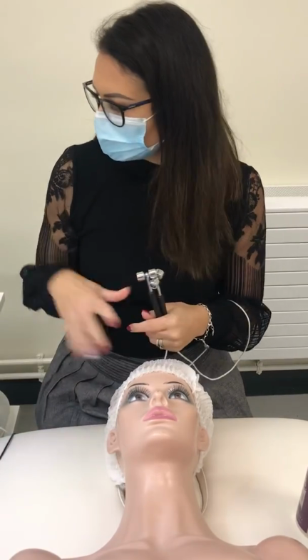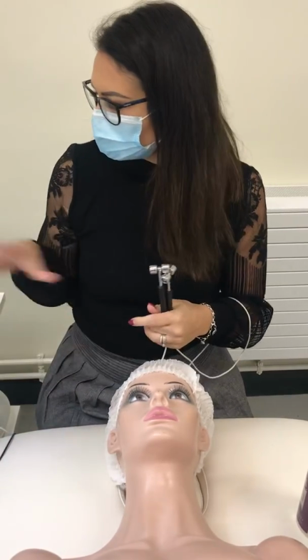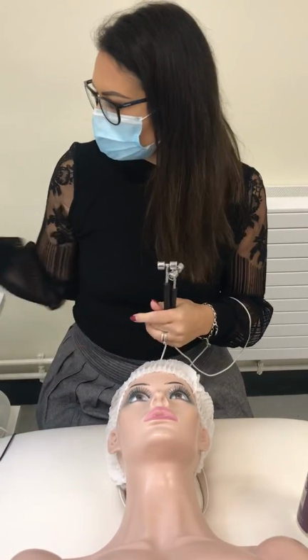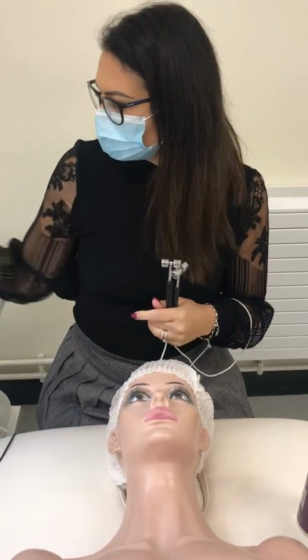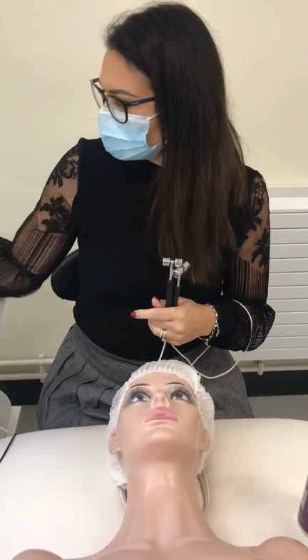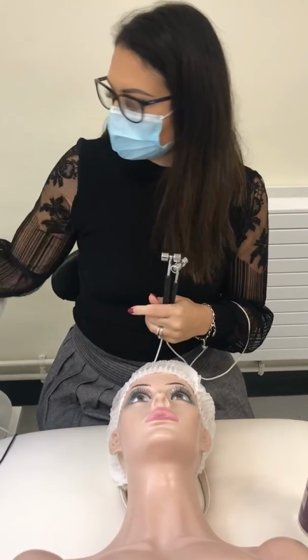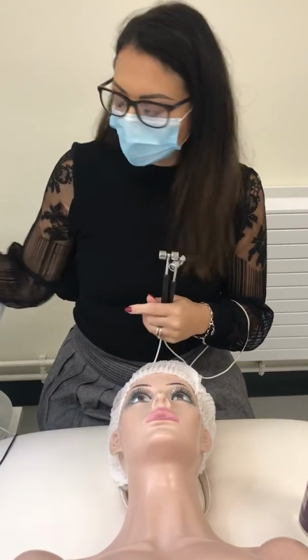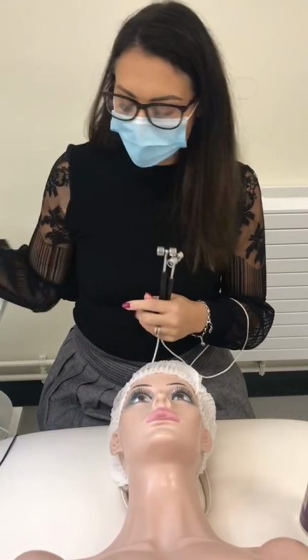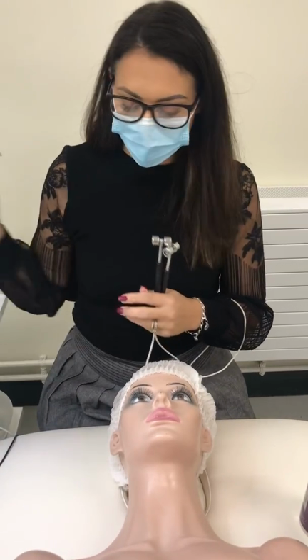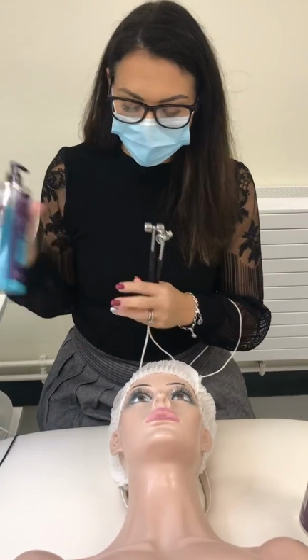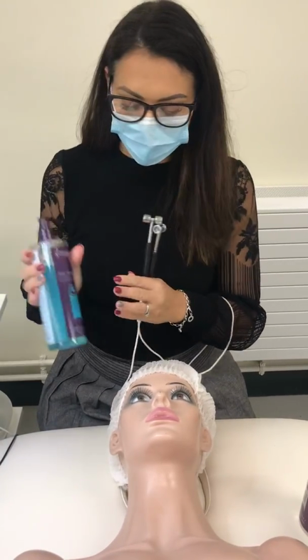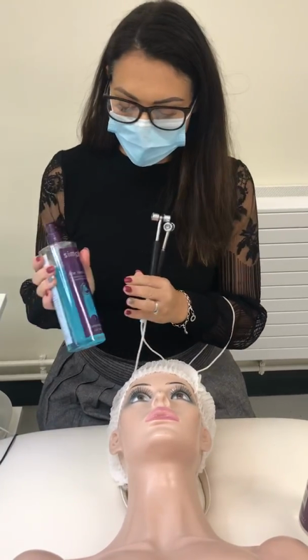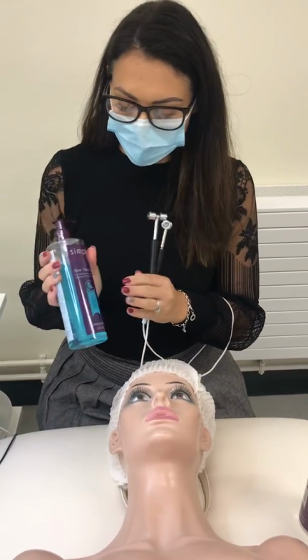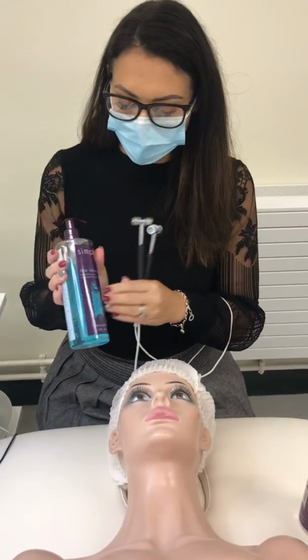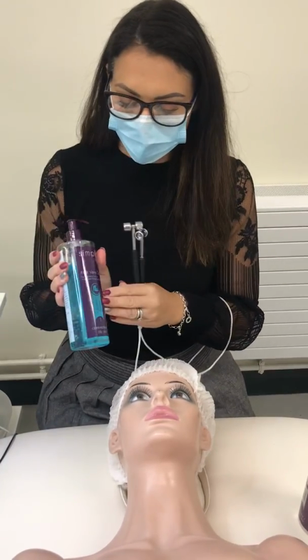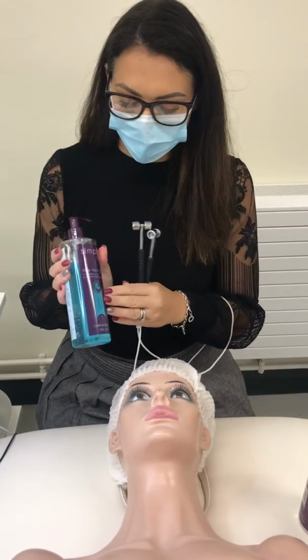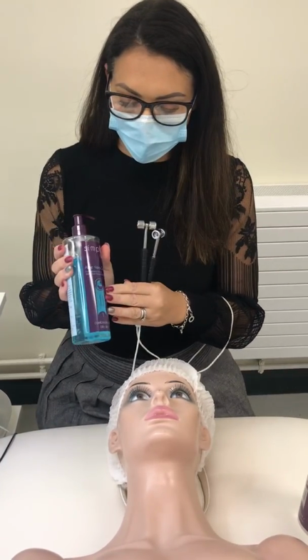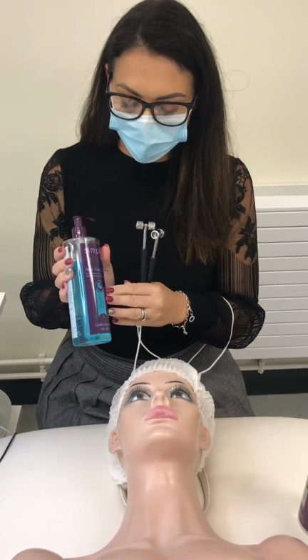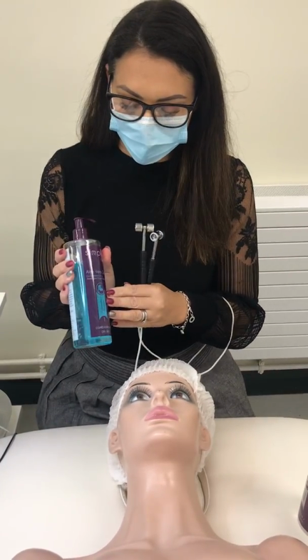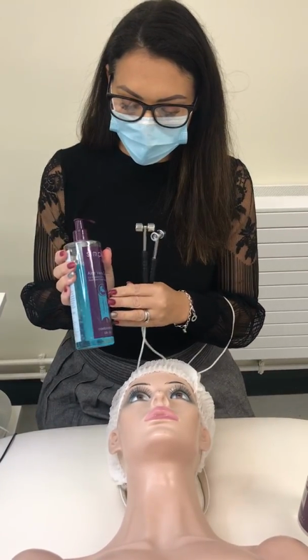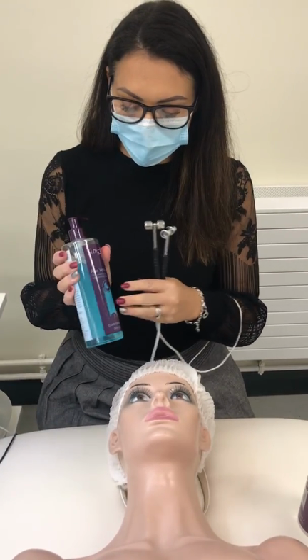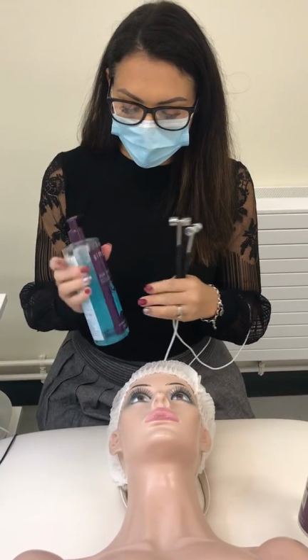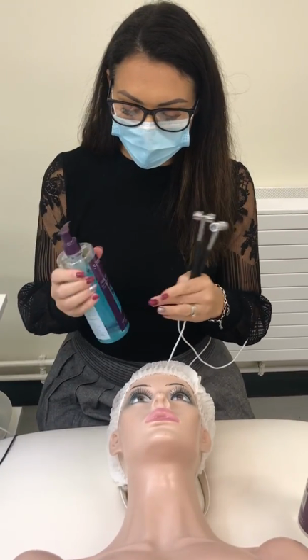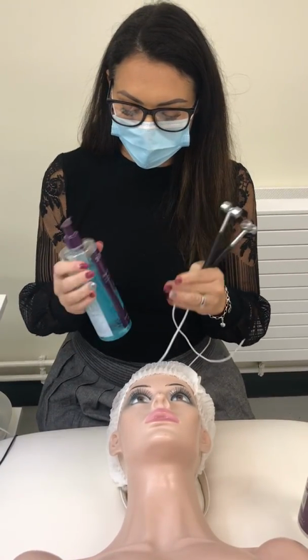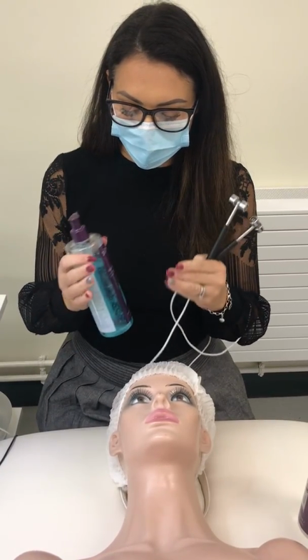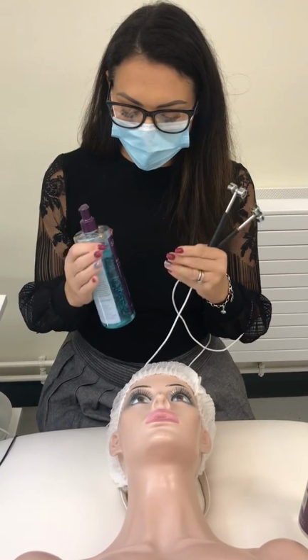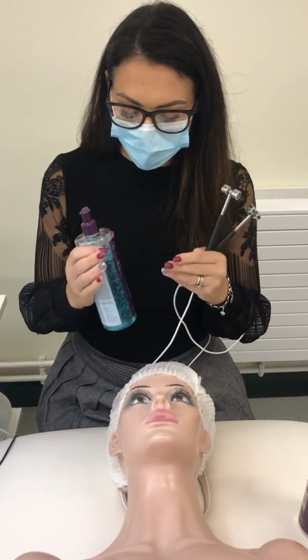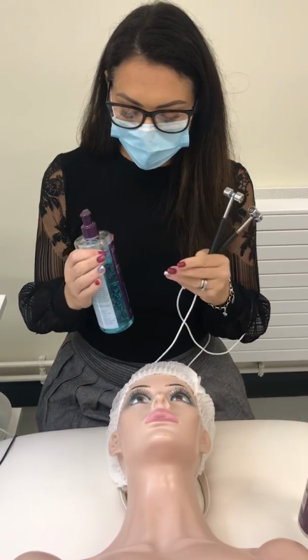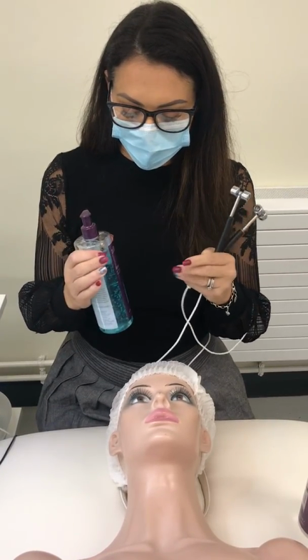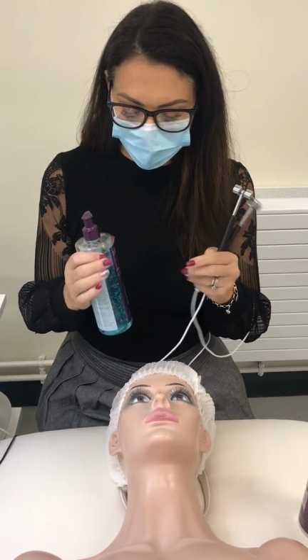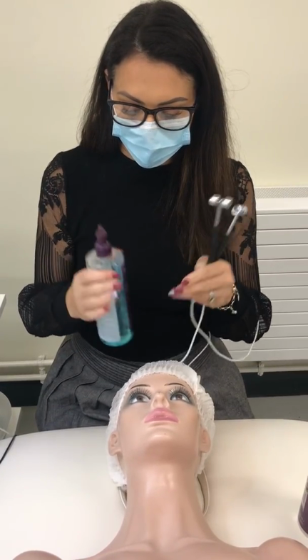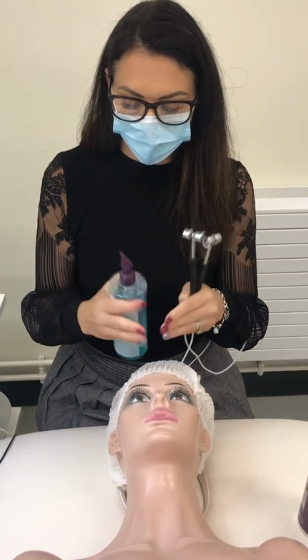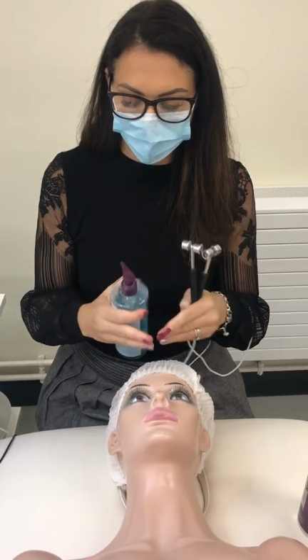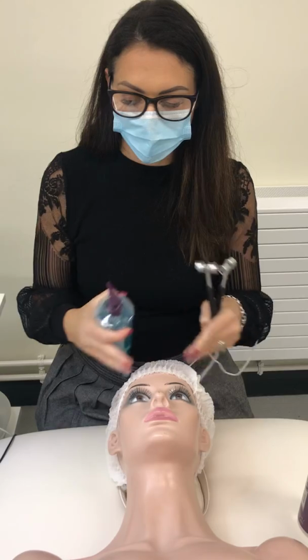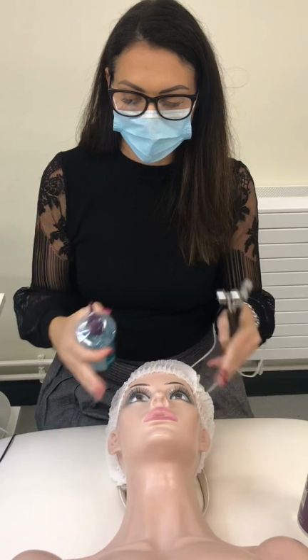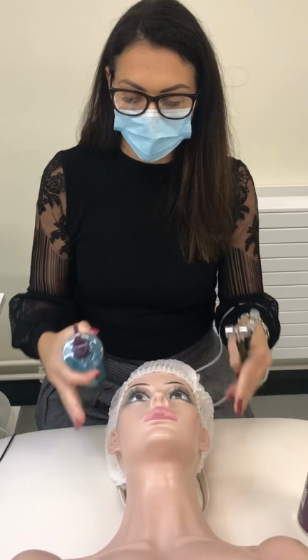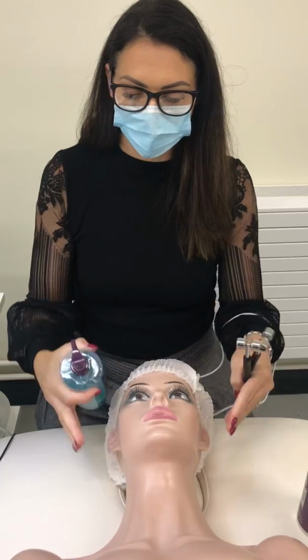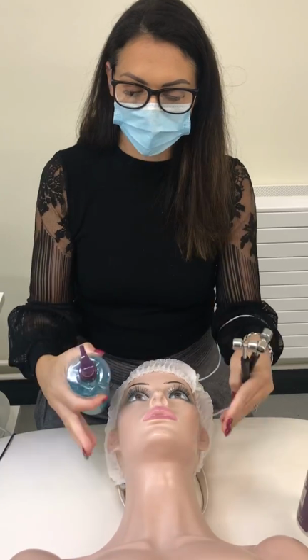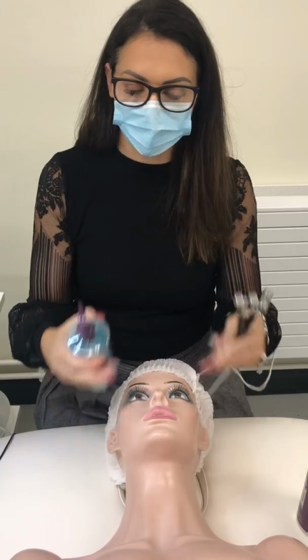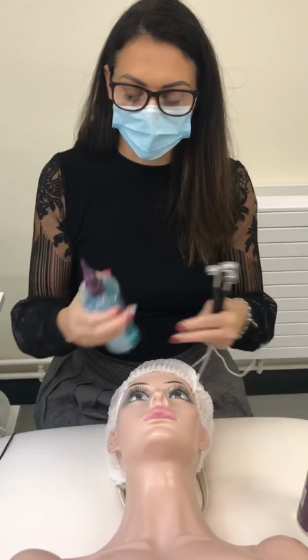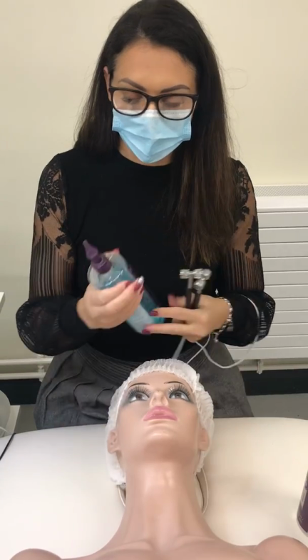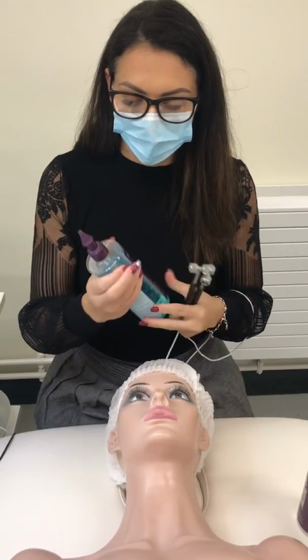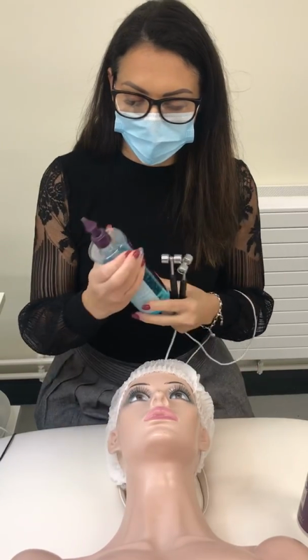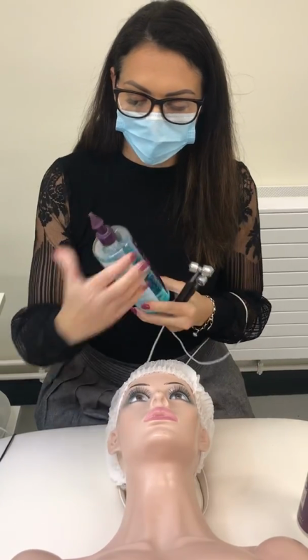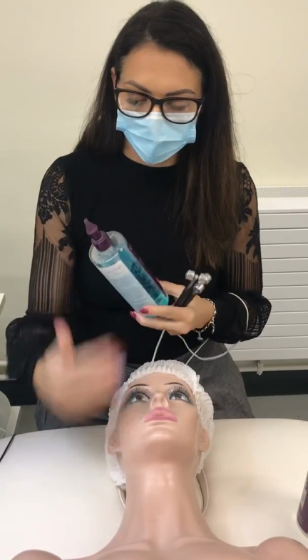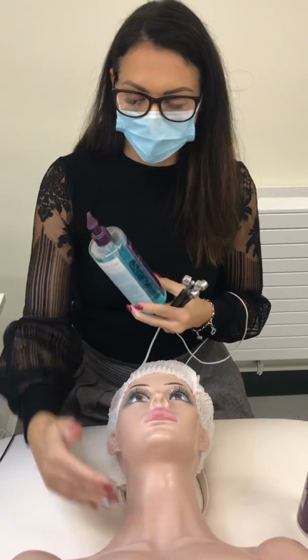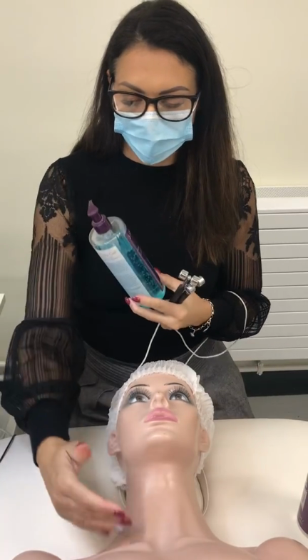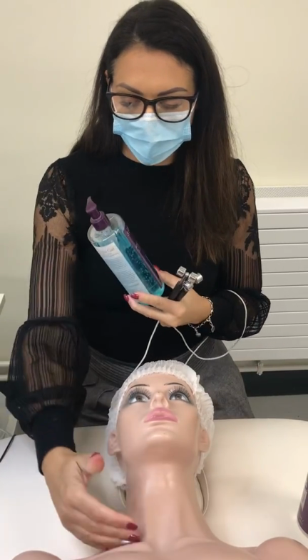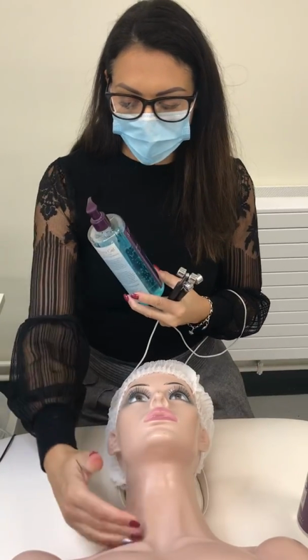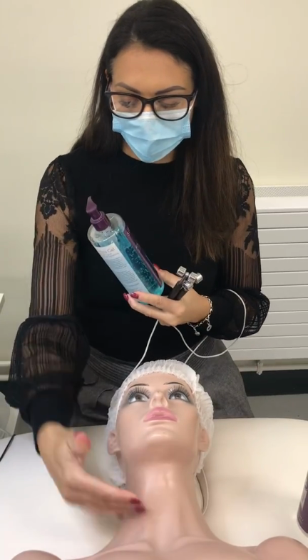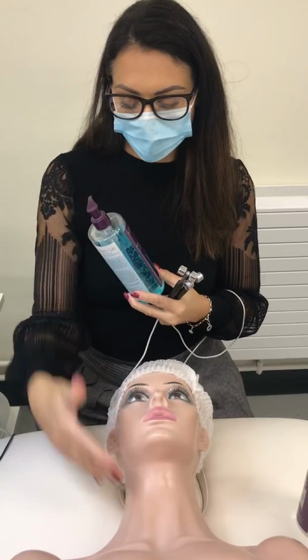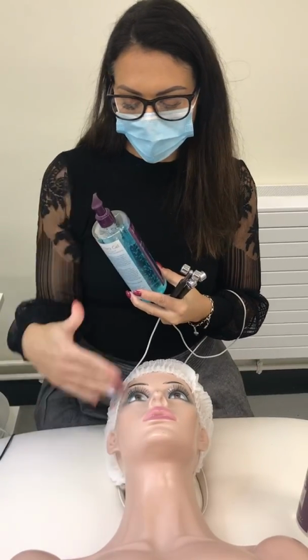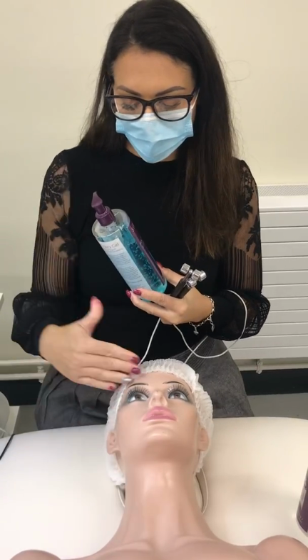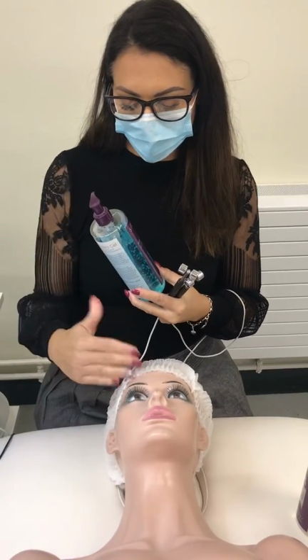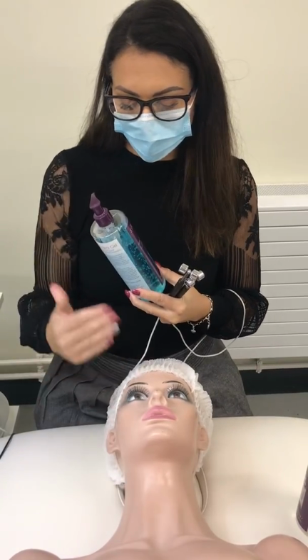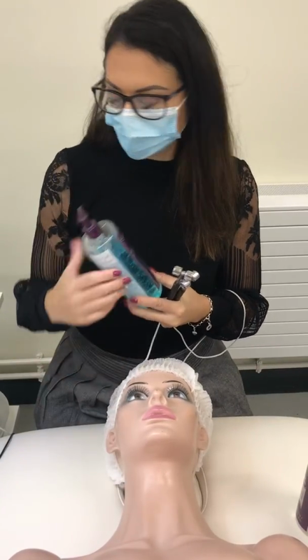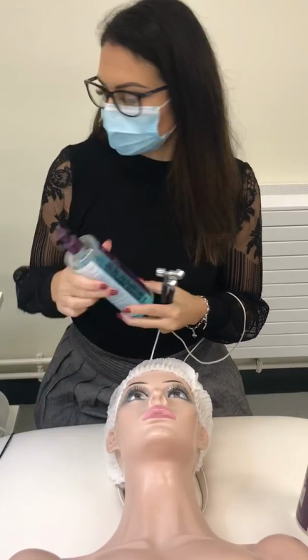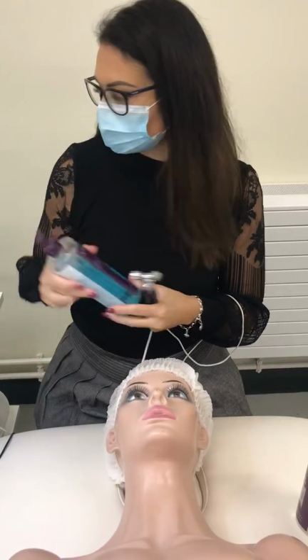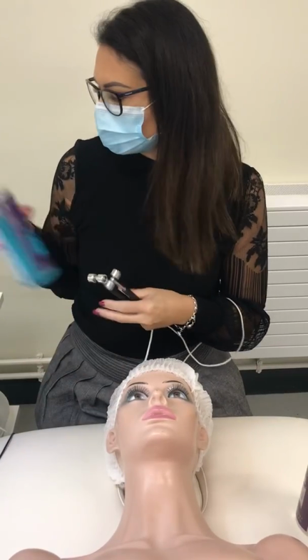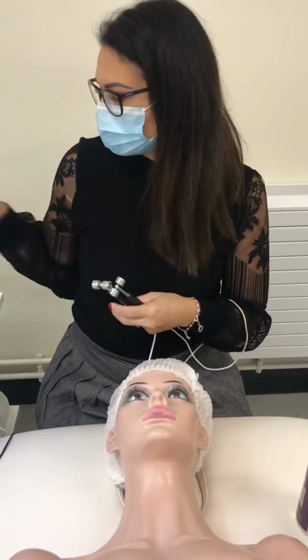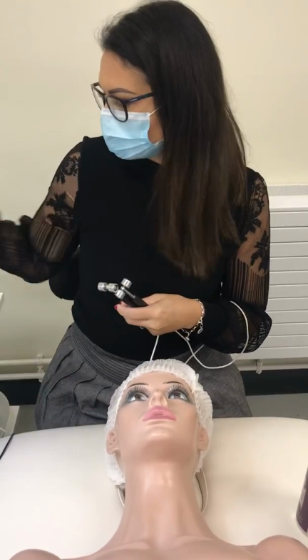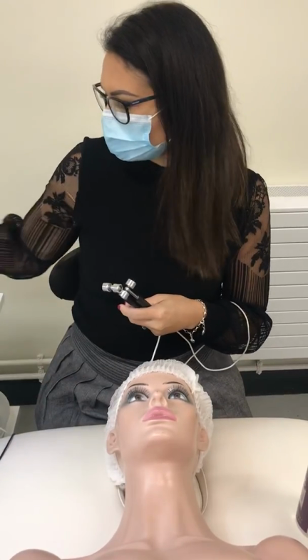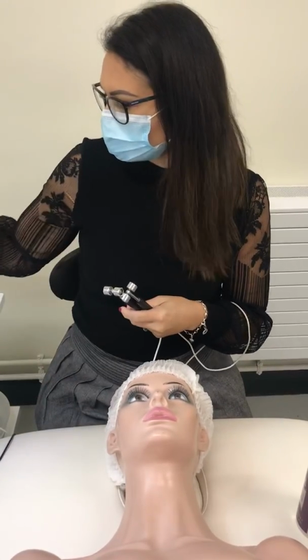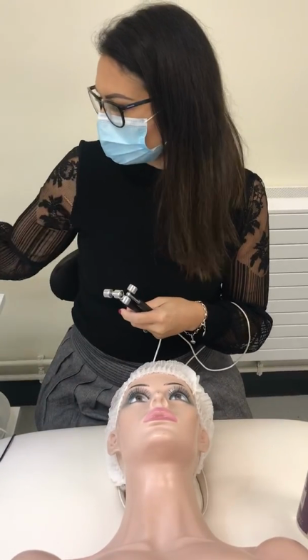Apply the product onto the skin with a brush, and for iontophoresis you apply it everywhere, going from the neck all the way up to the forehead.